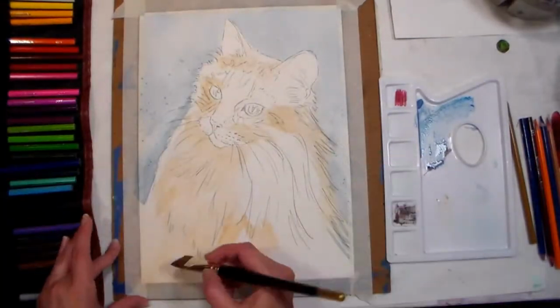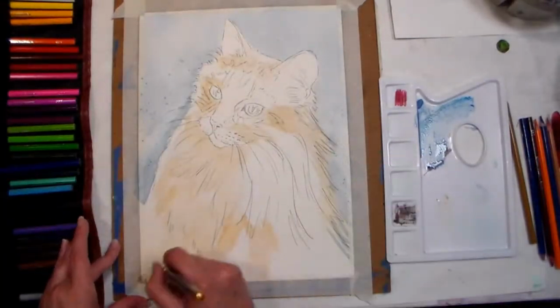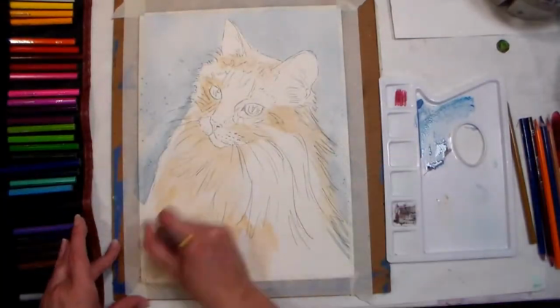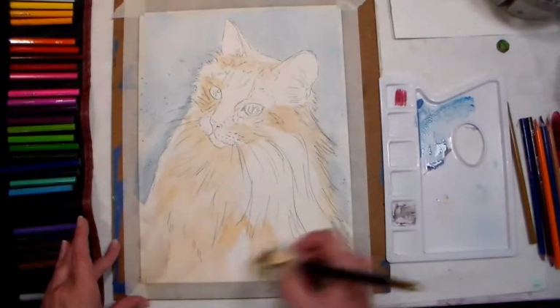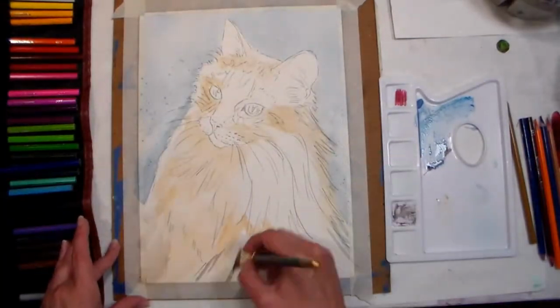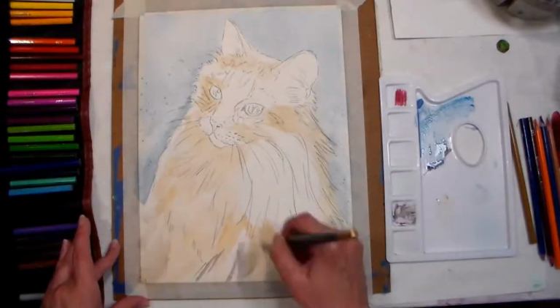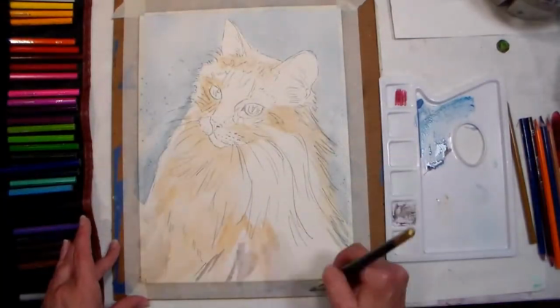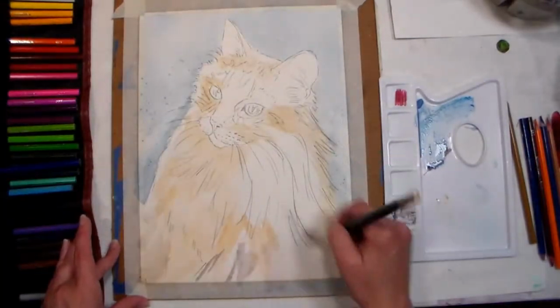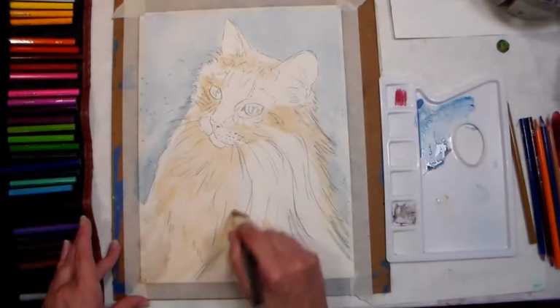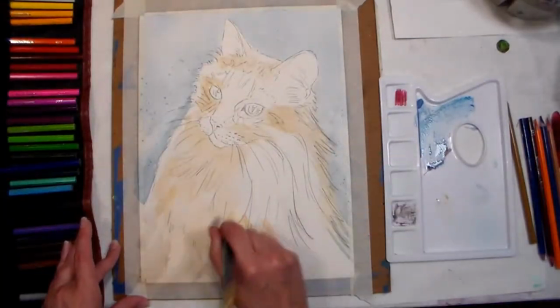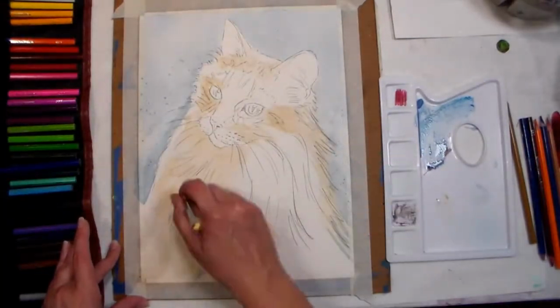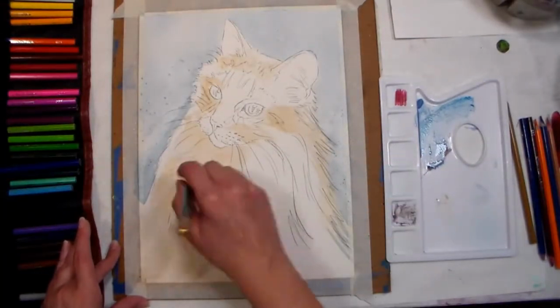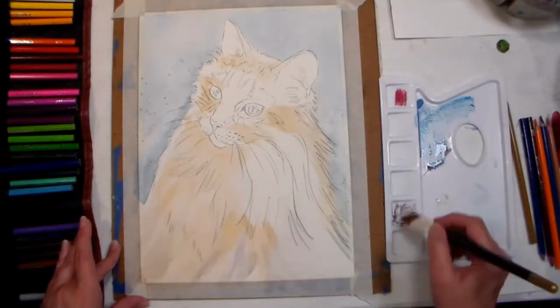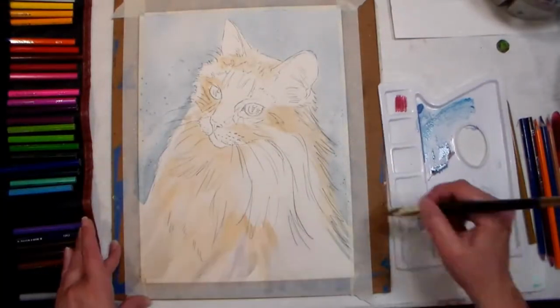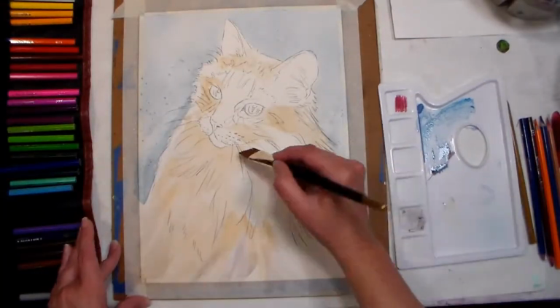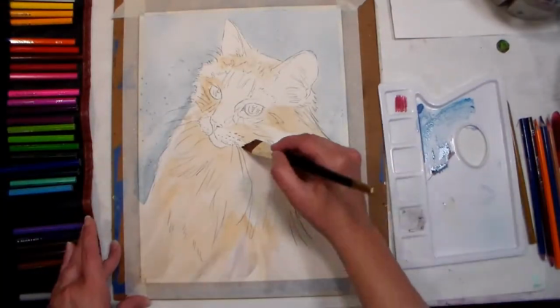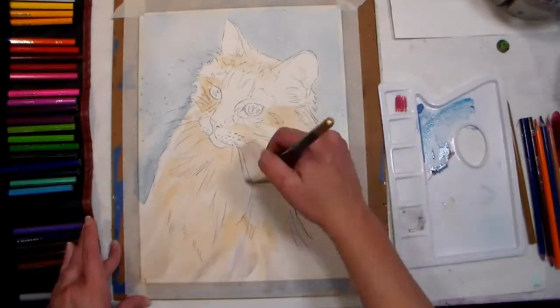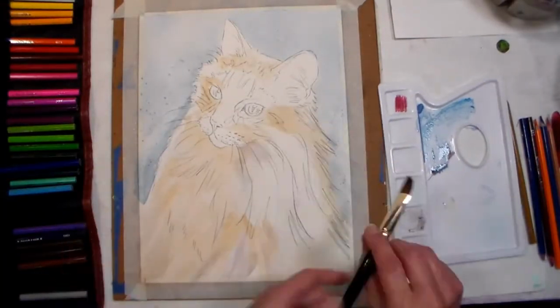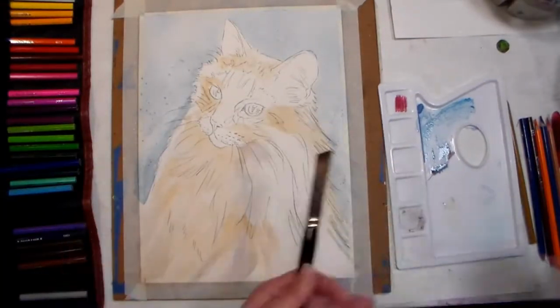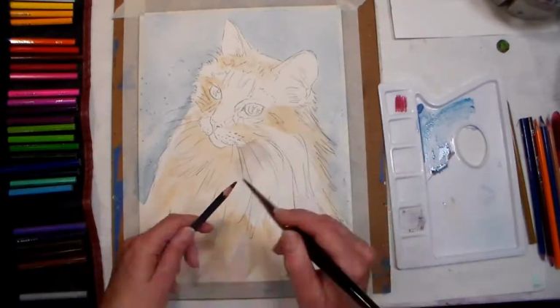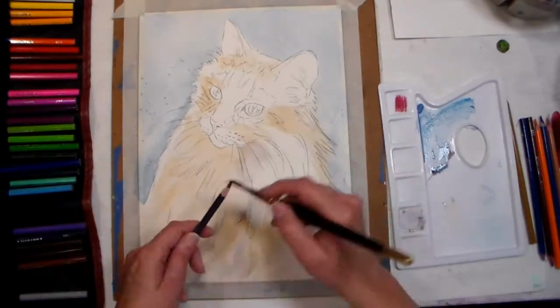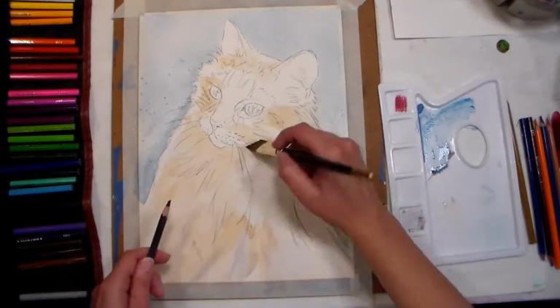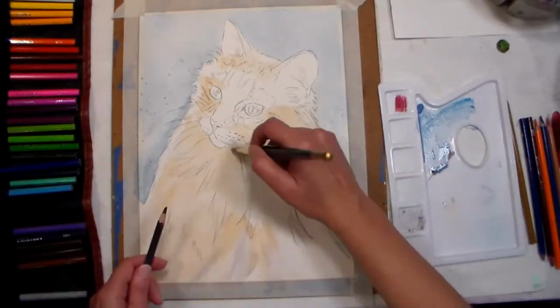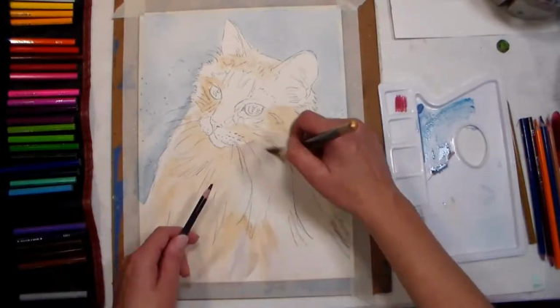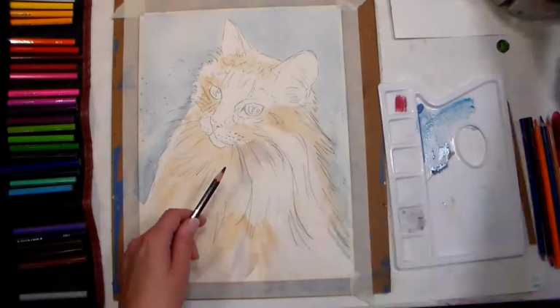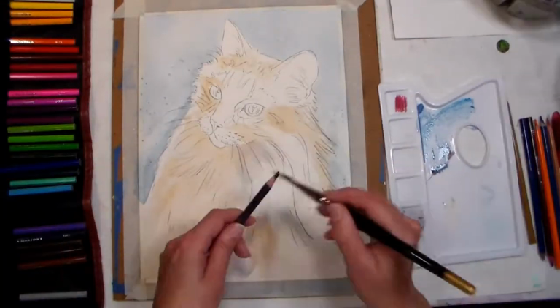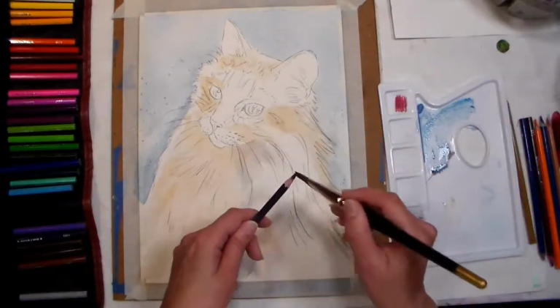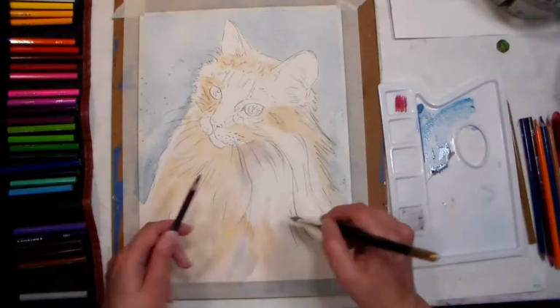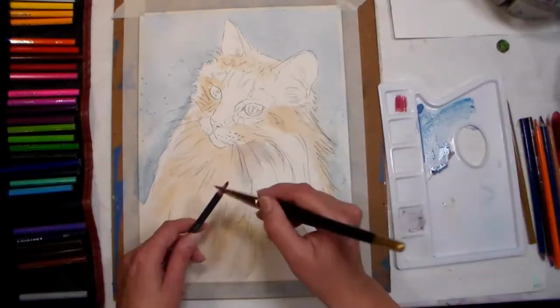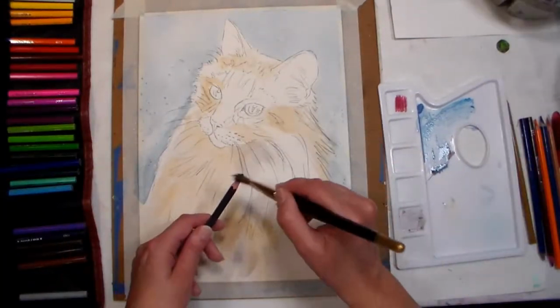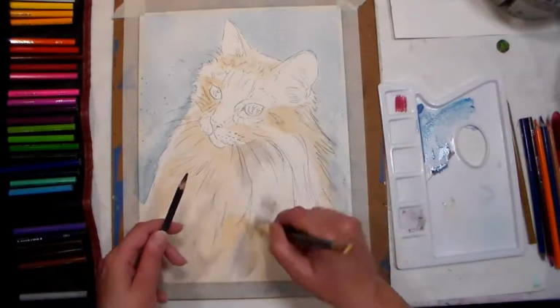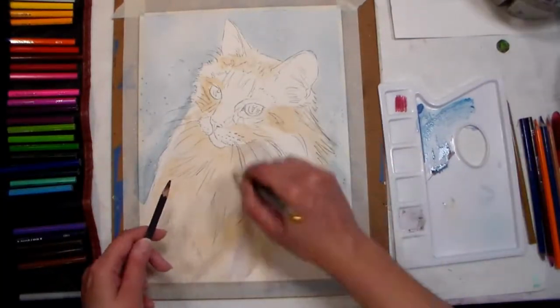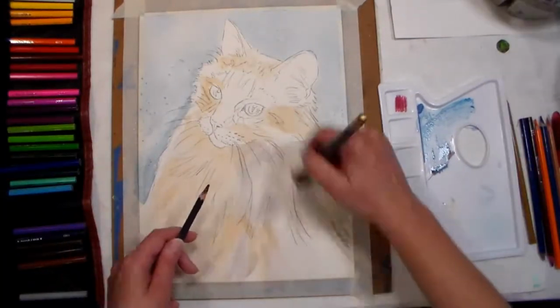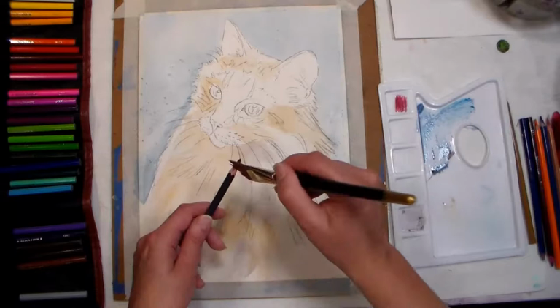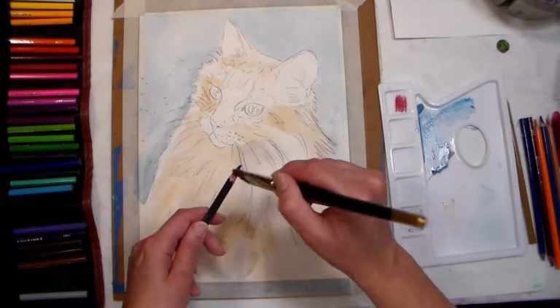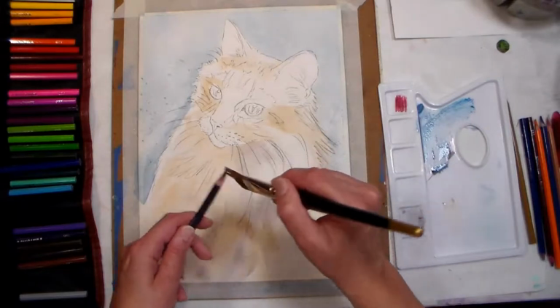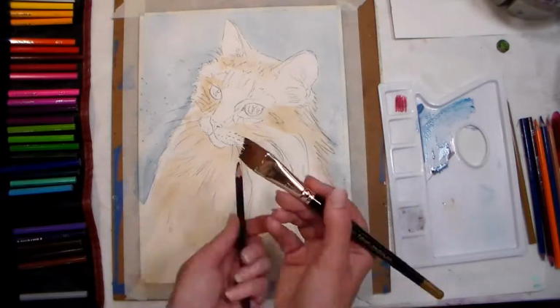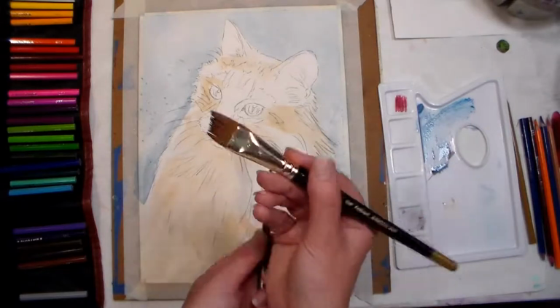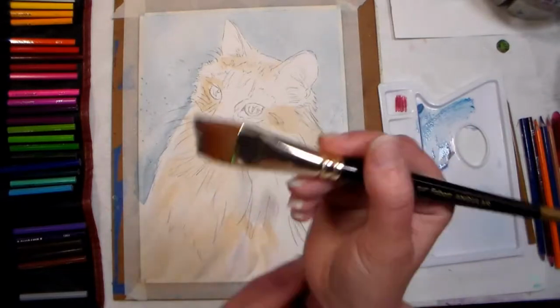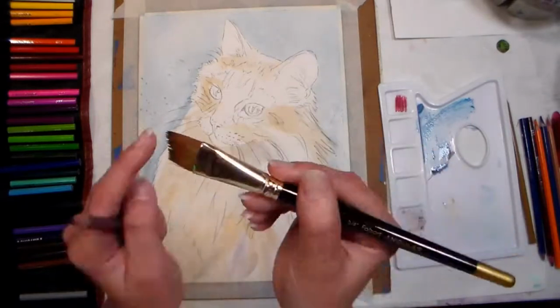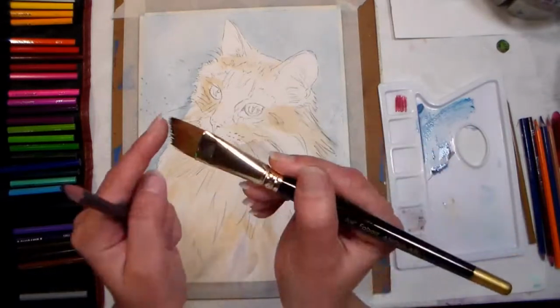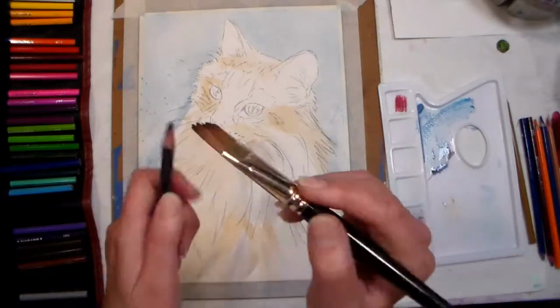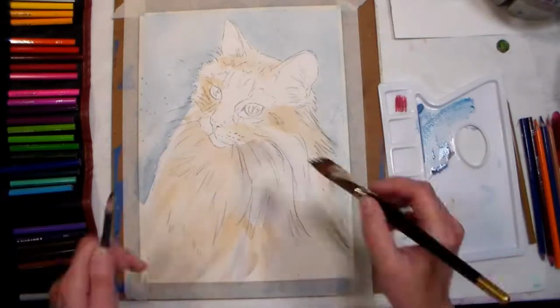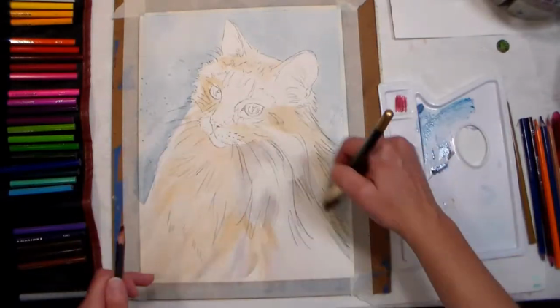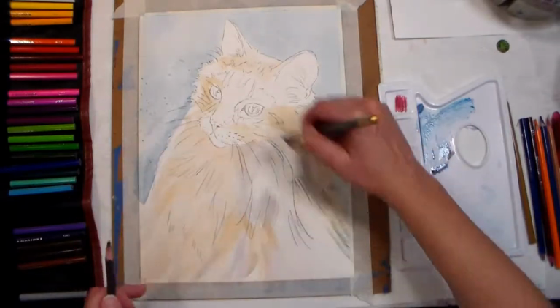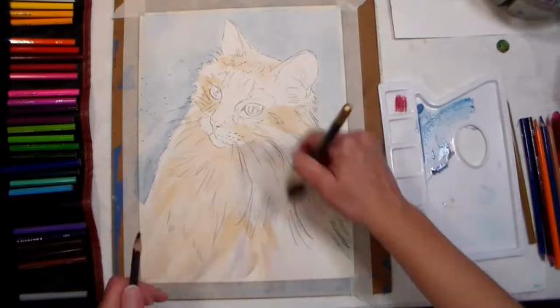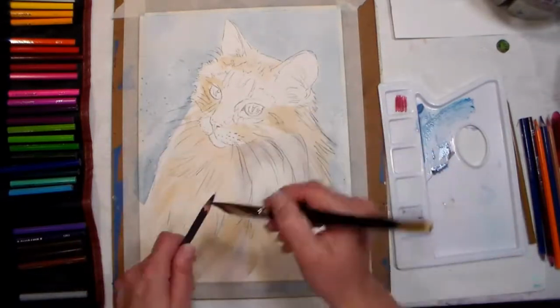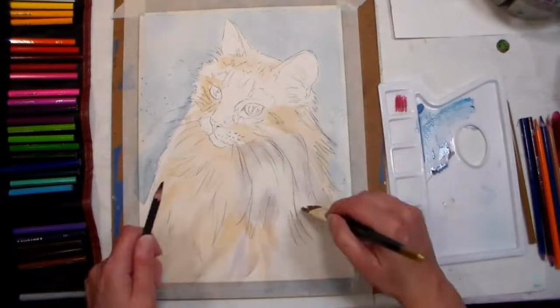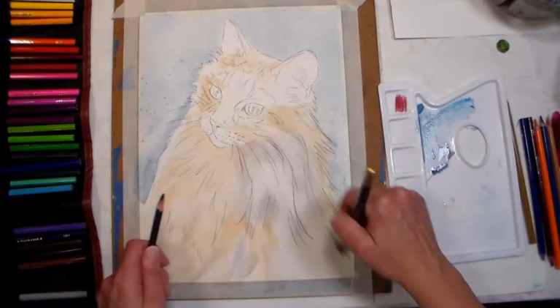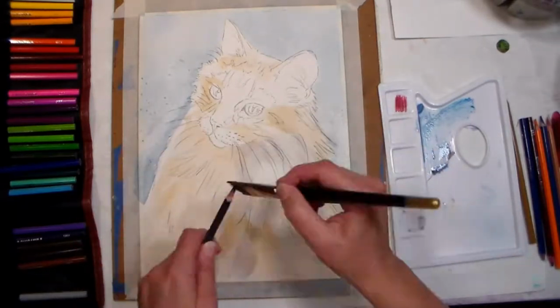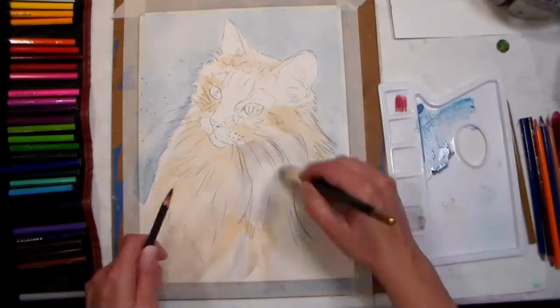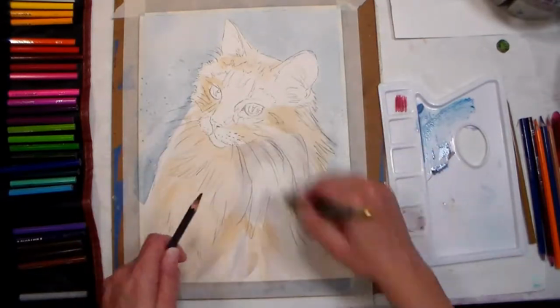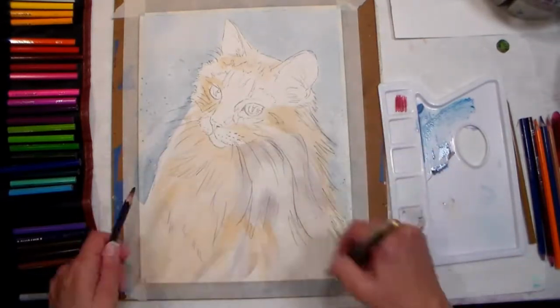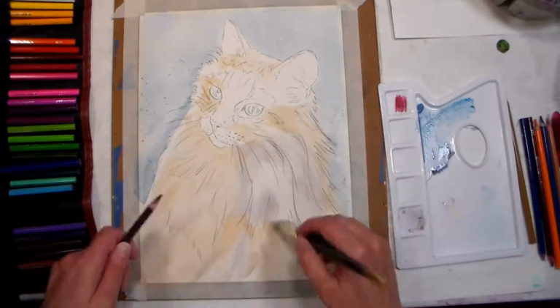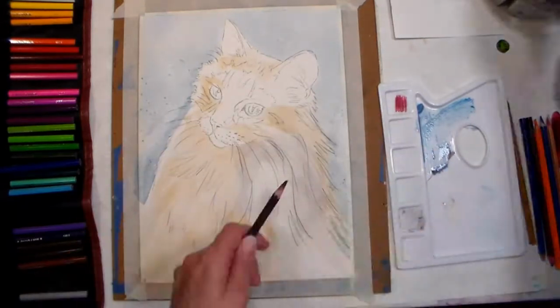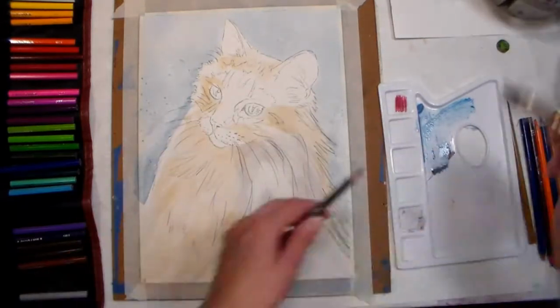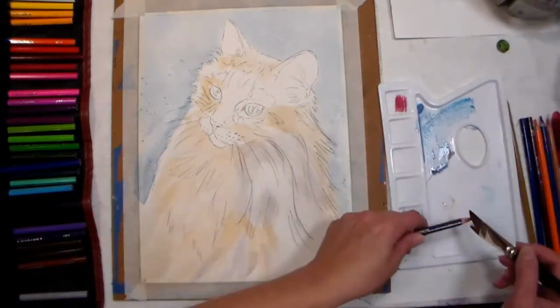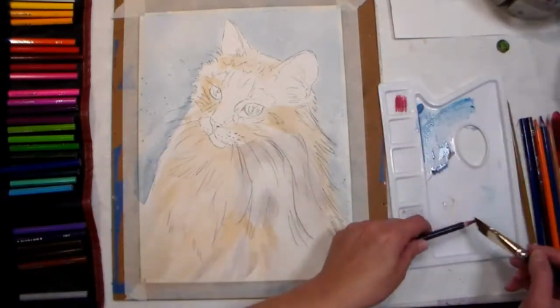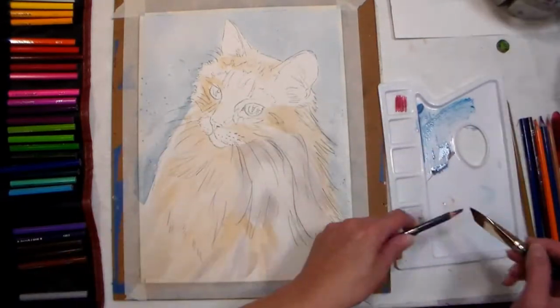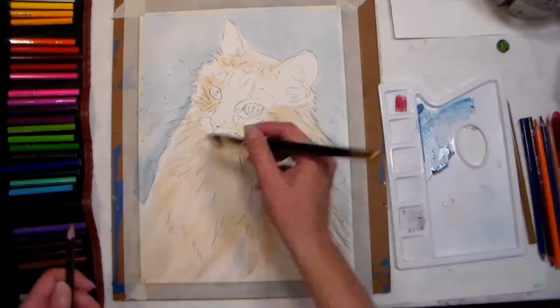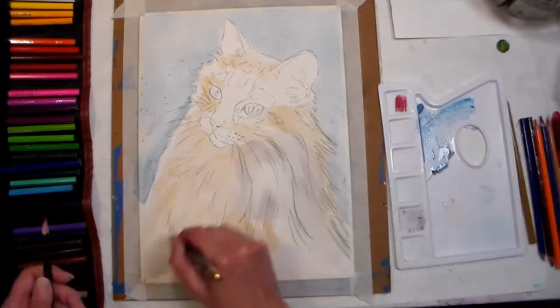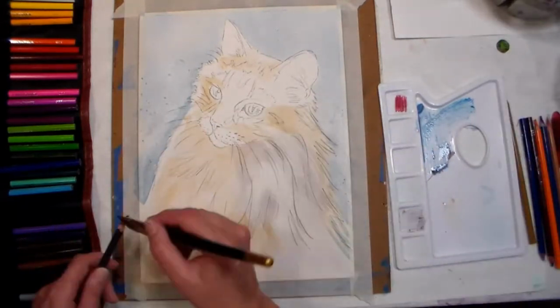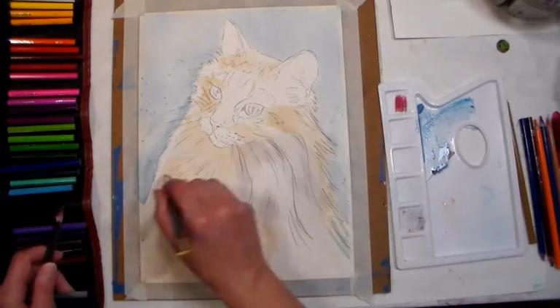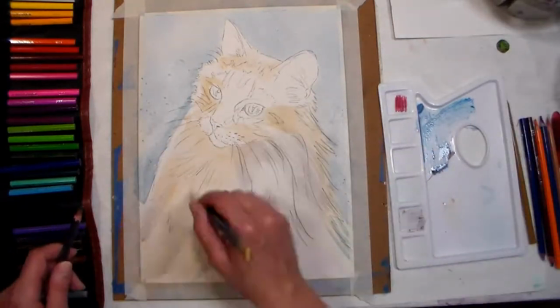Tip five: always test out new techniques or colors on a scrap of paper. You can use the backside of a failed painting for this.